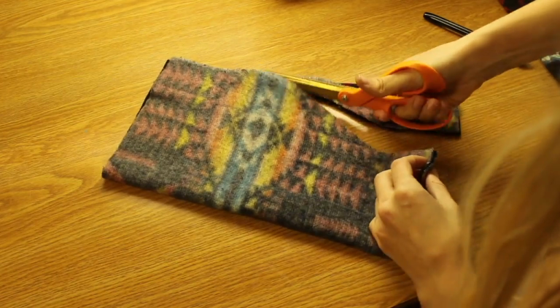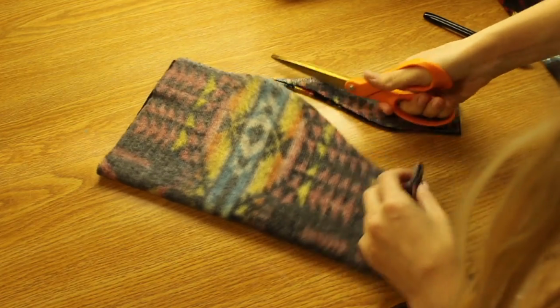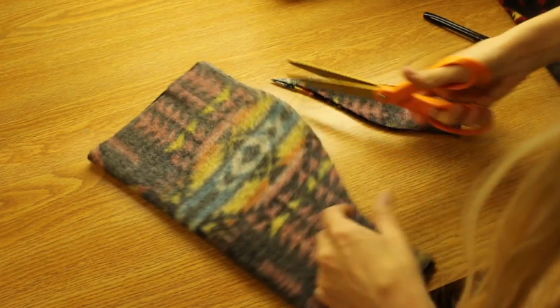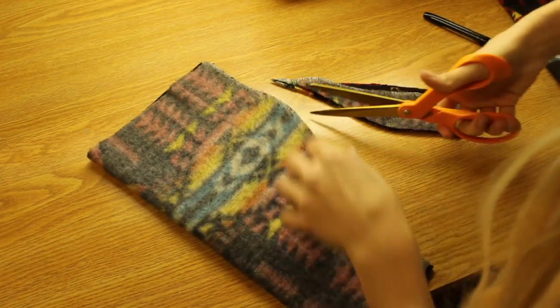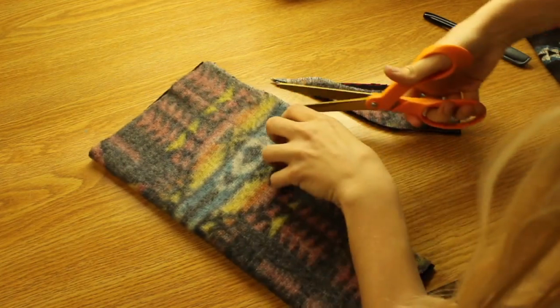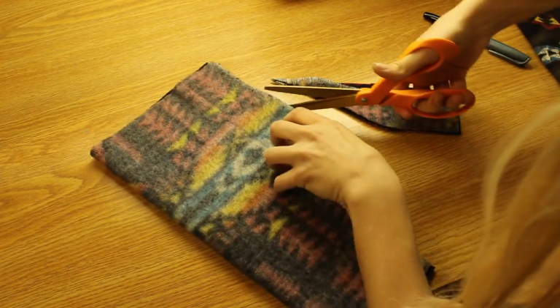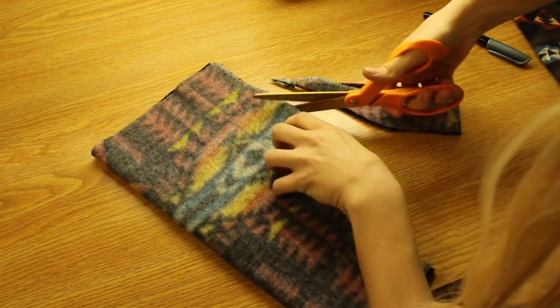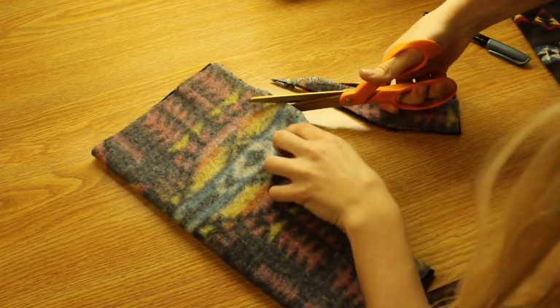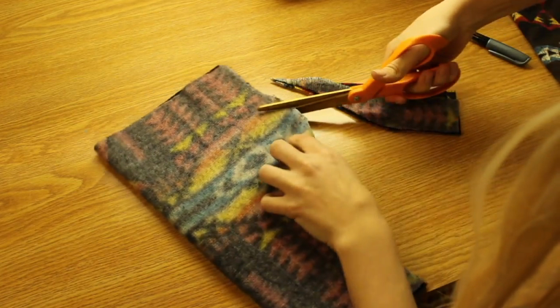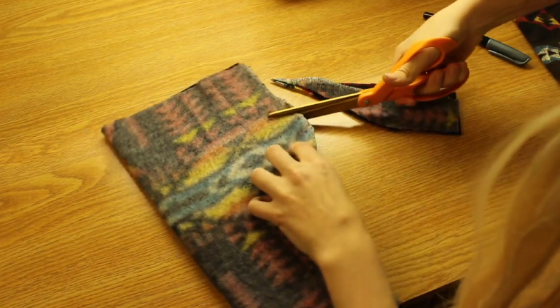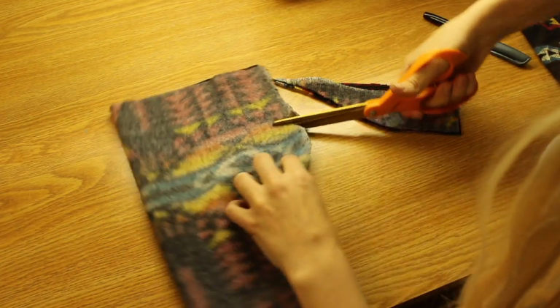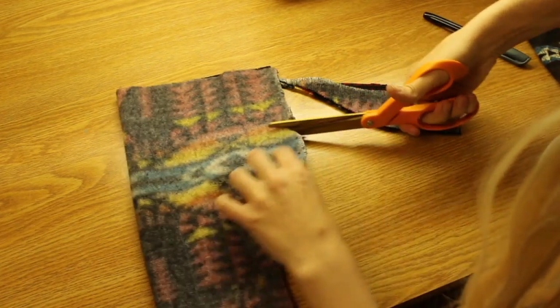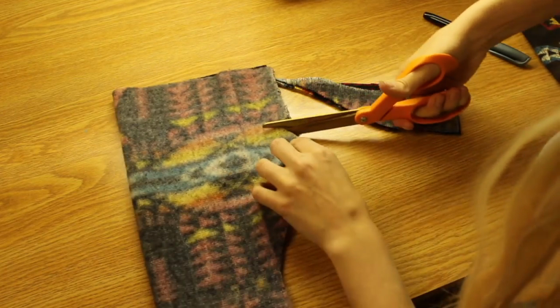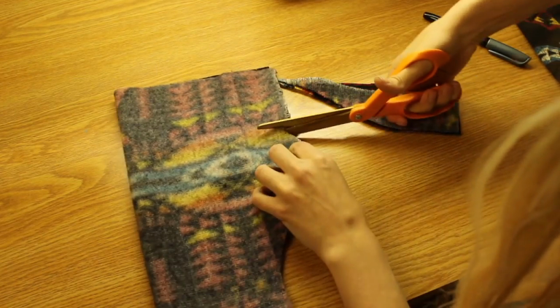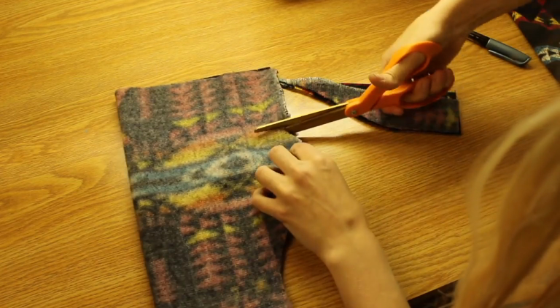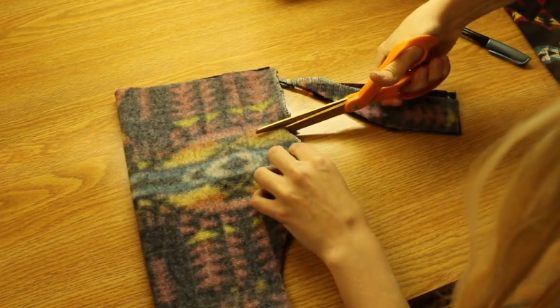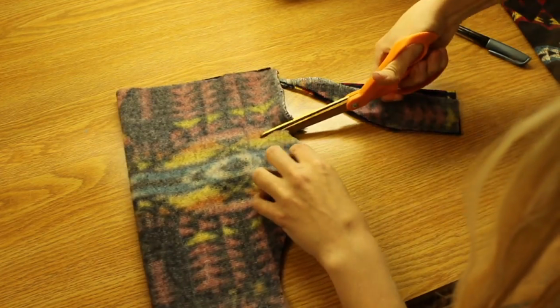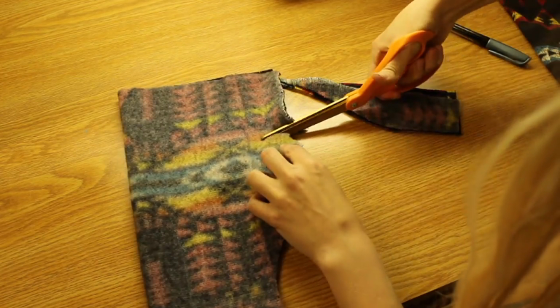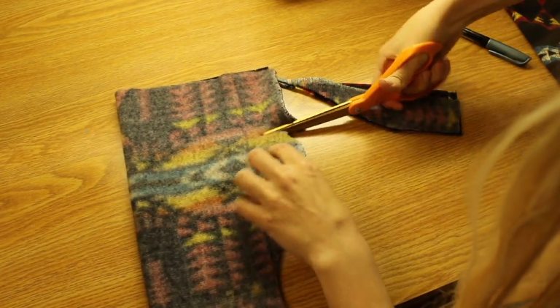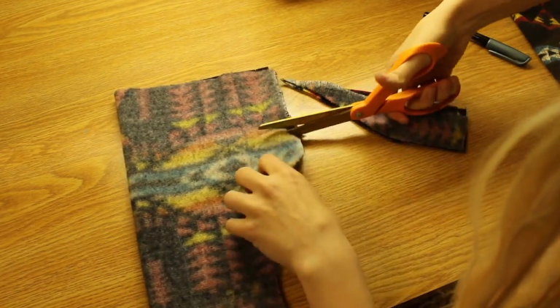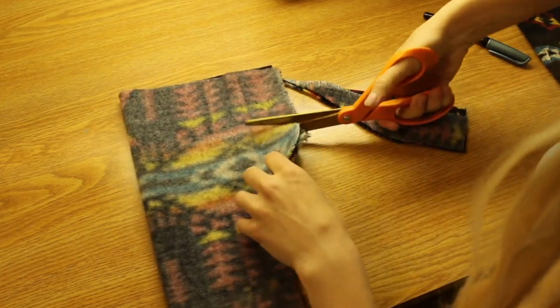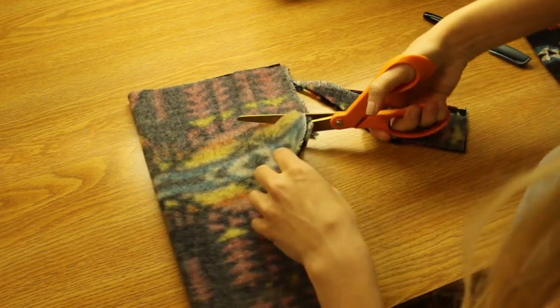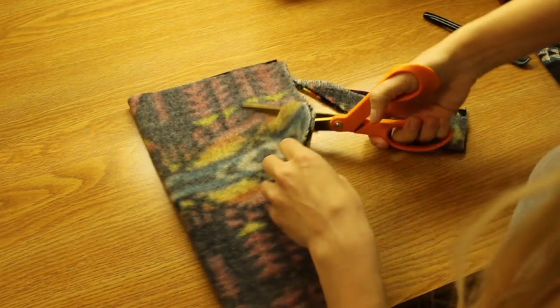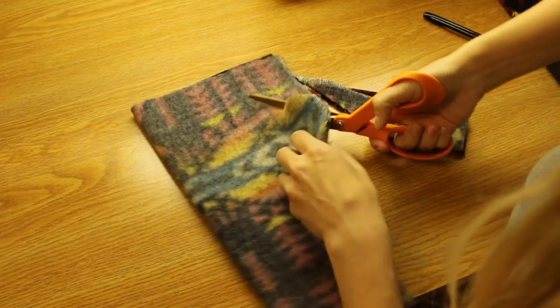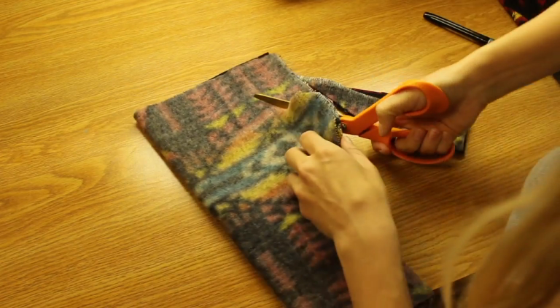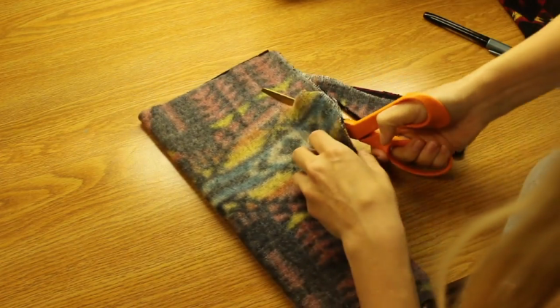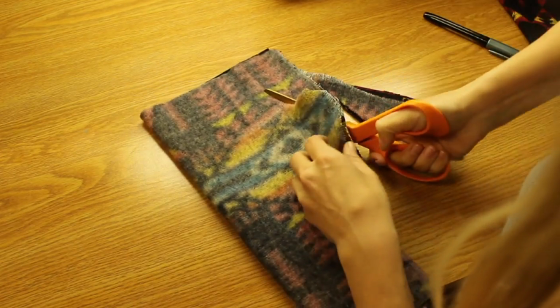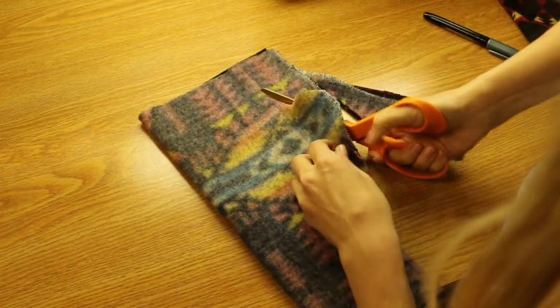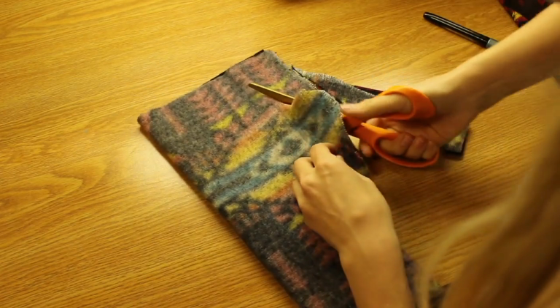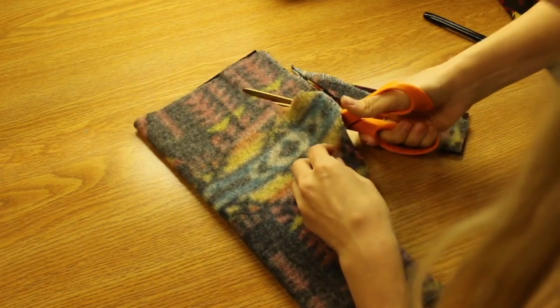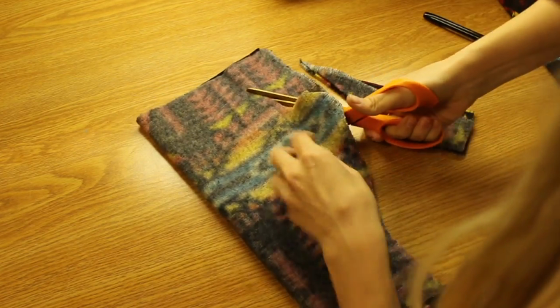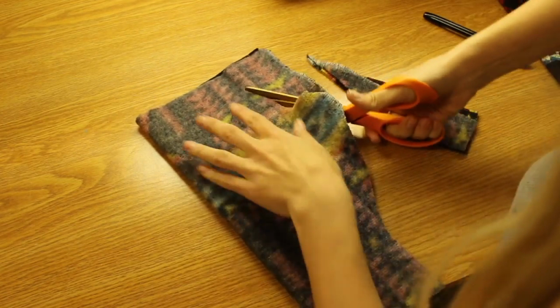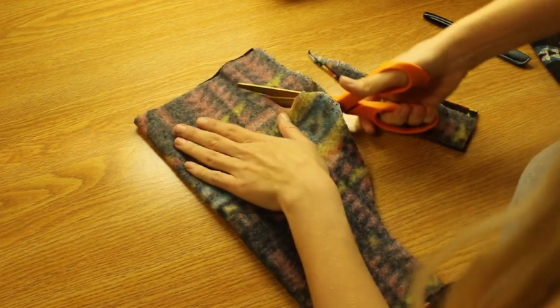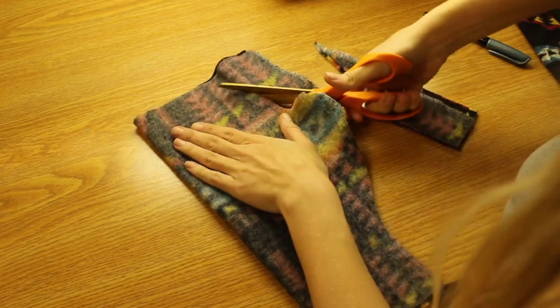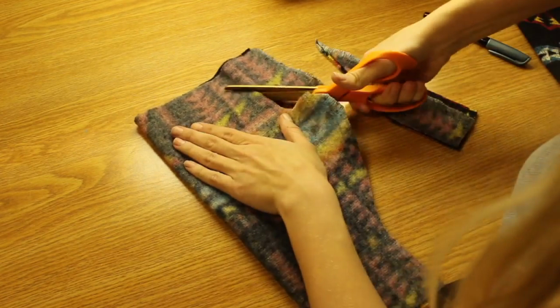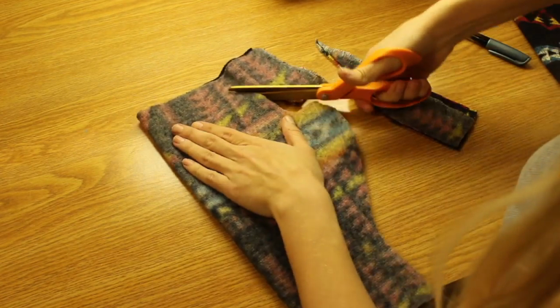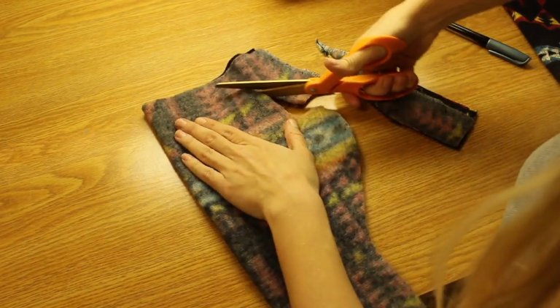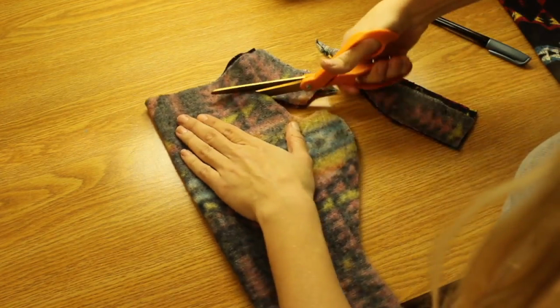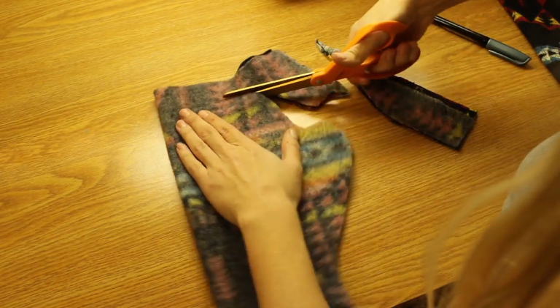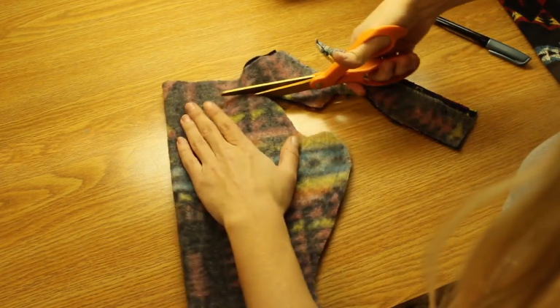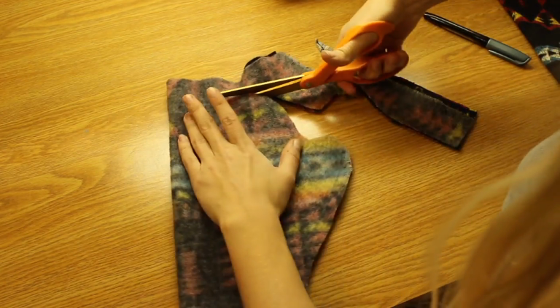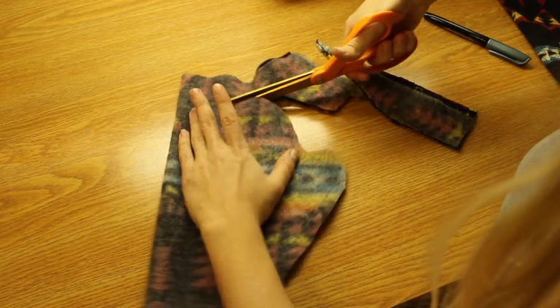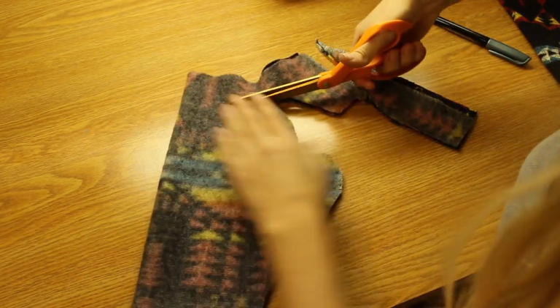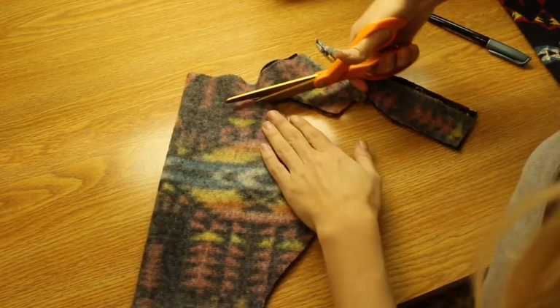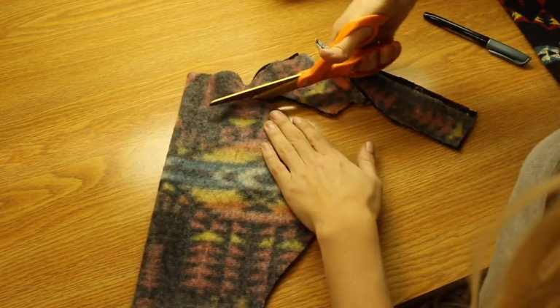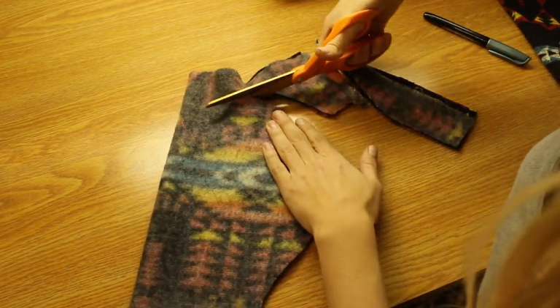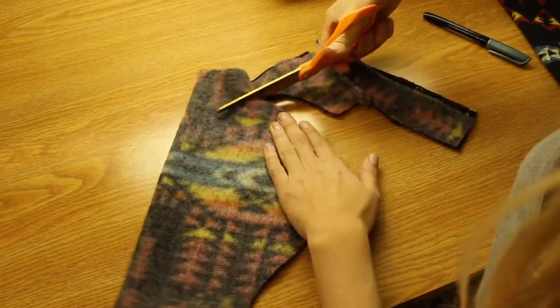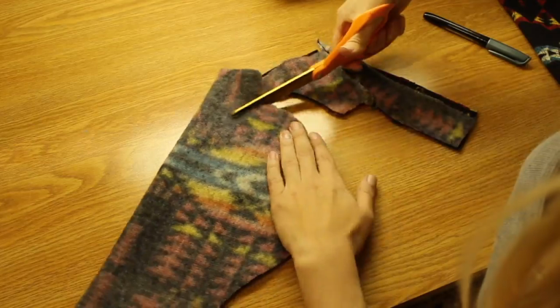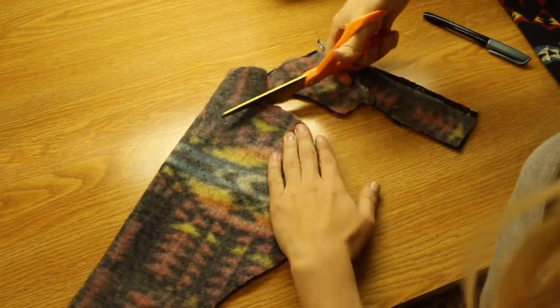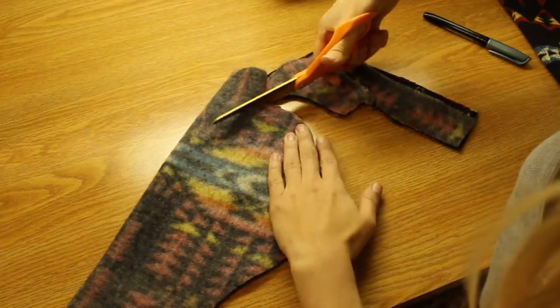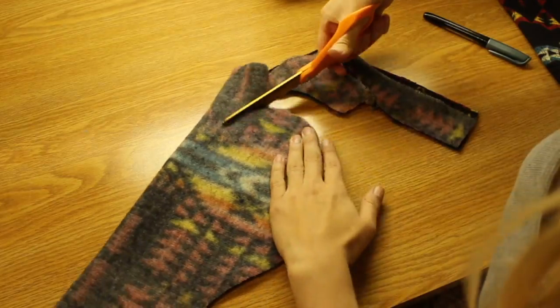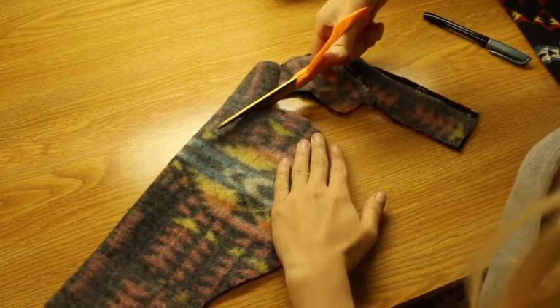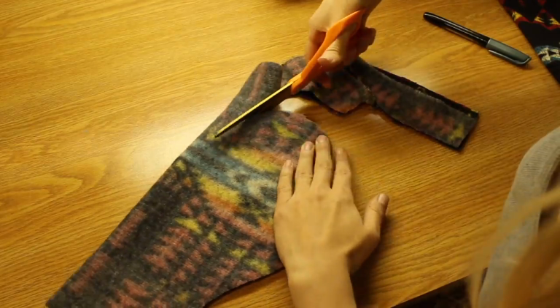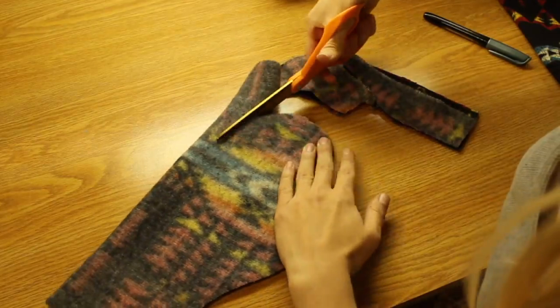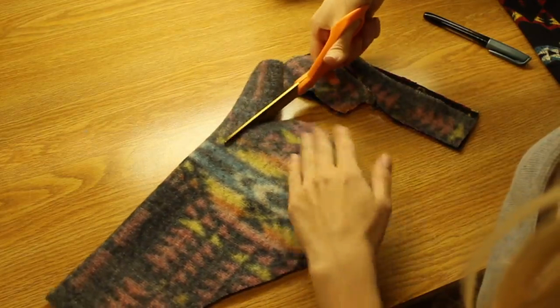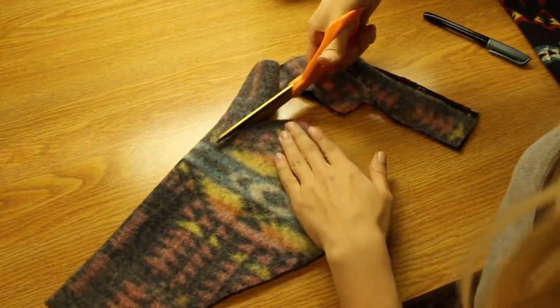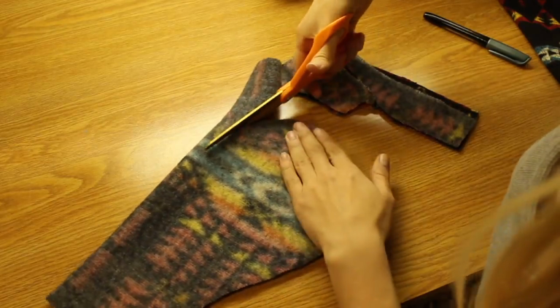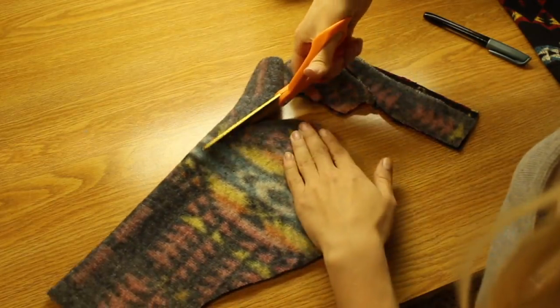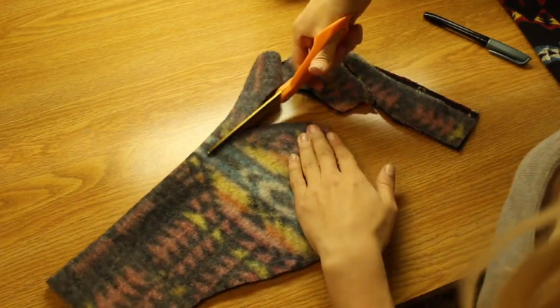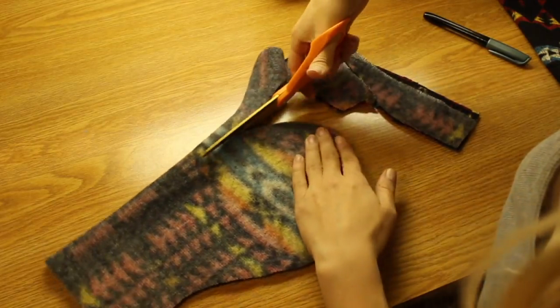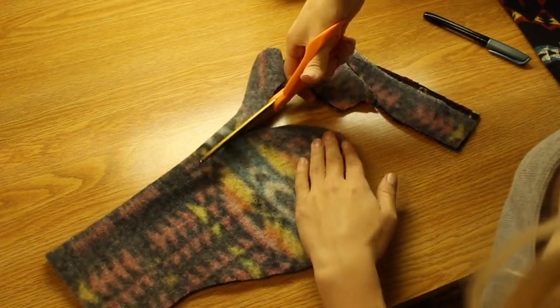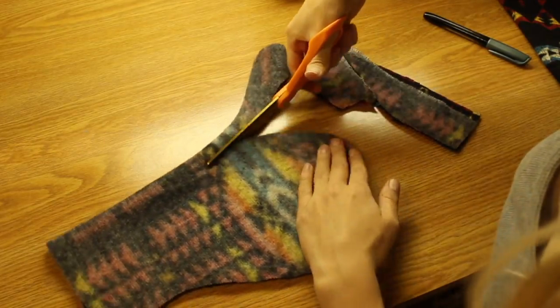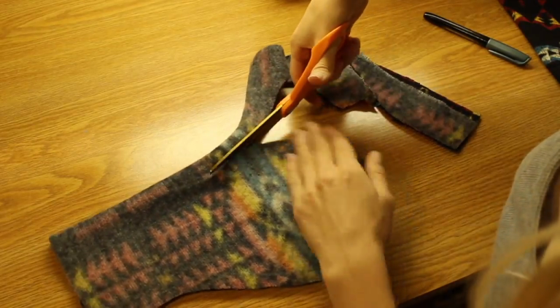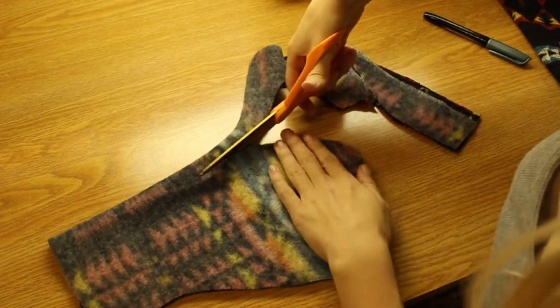I folded two pieces of fabric and cut the pattern out that way. In the end you should have four pieces — two for each mitten.